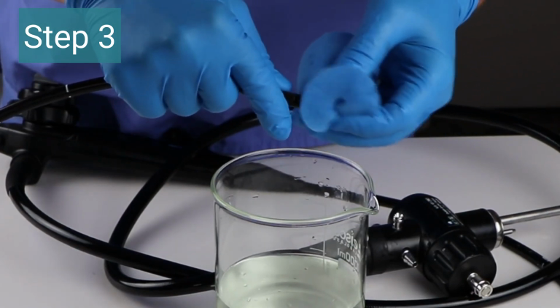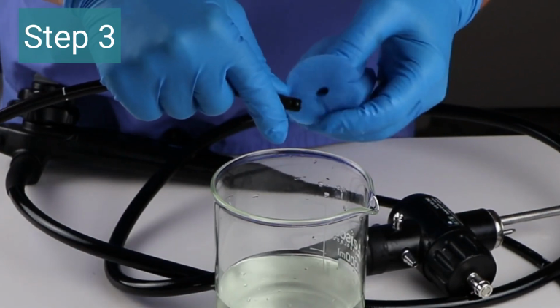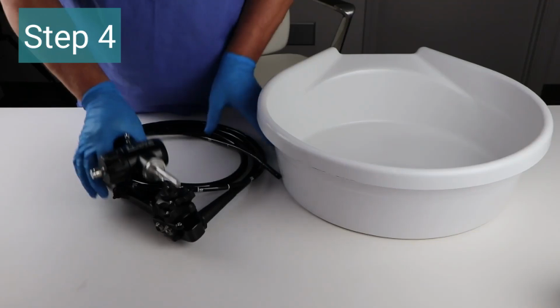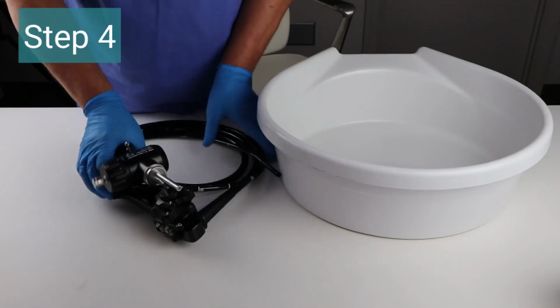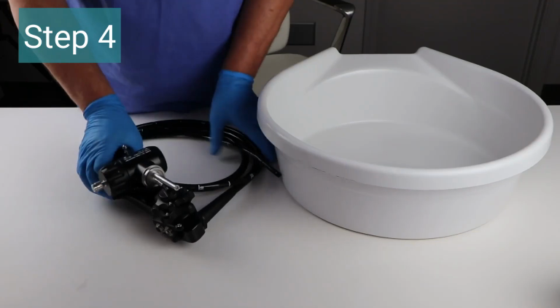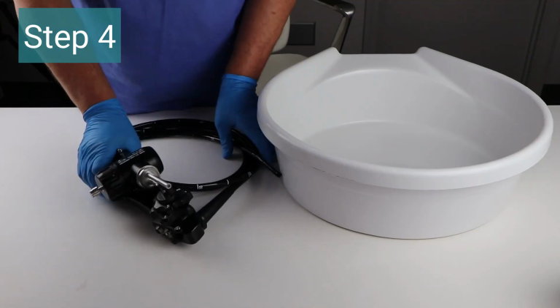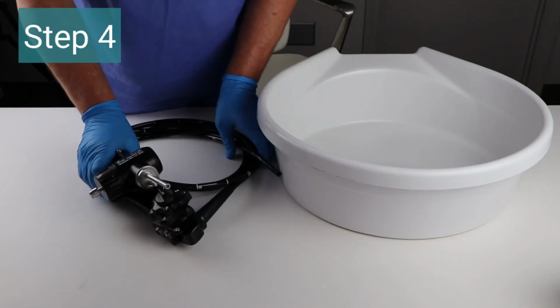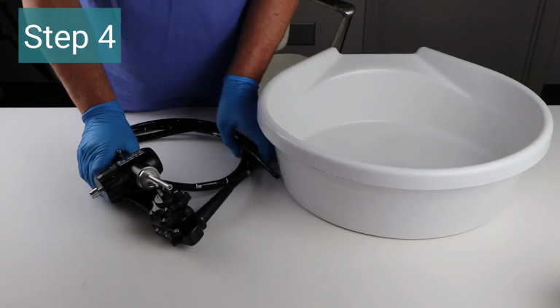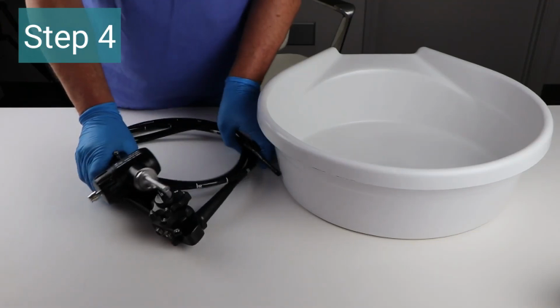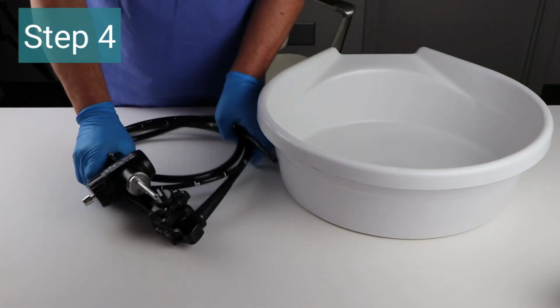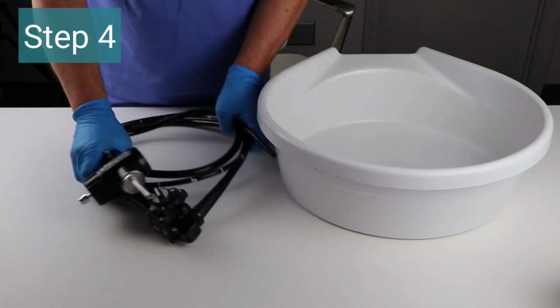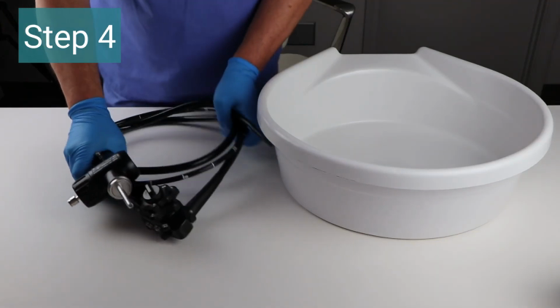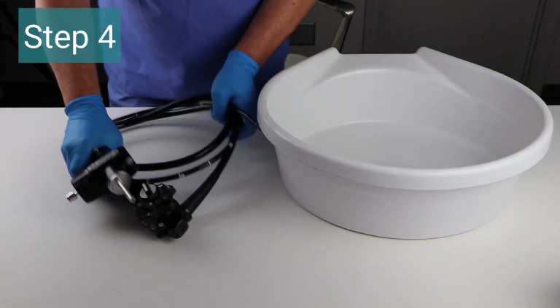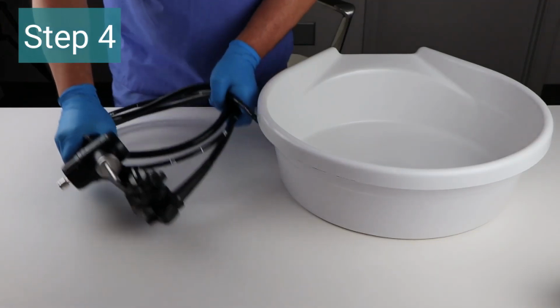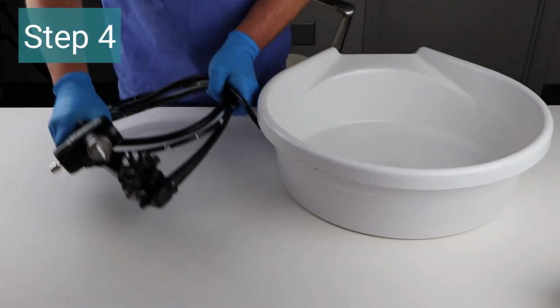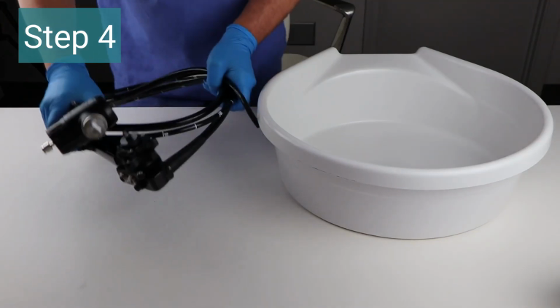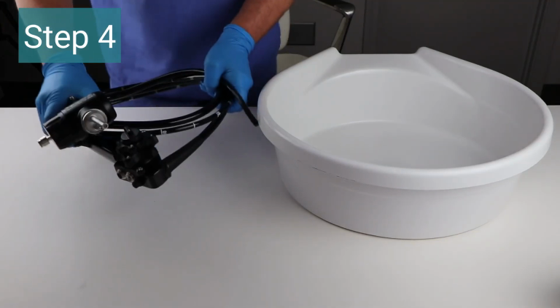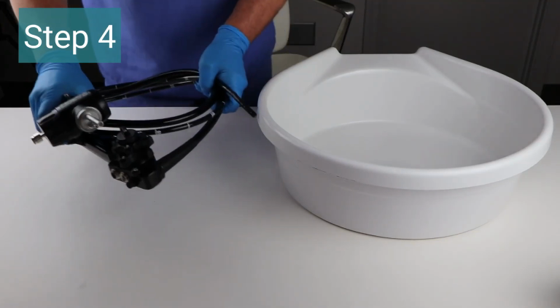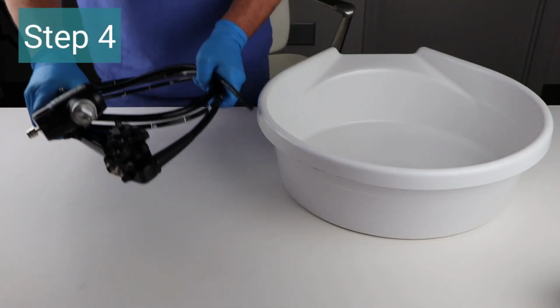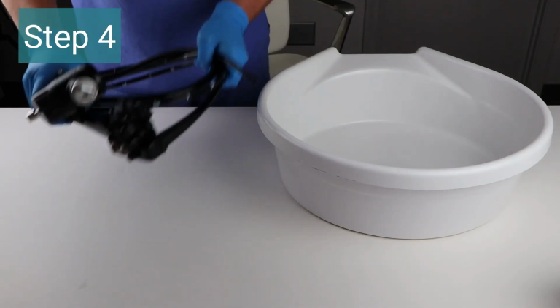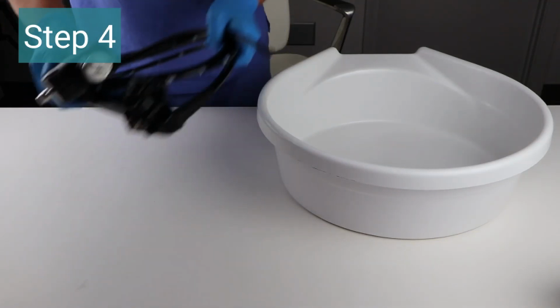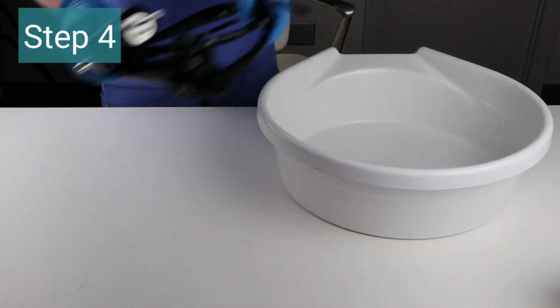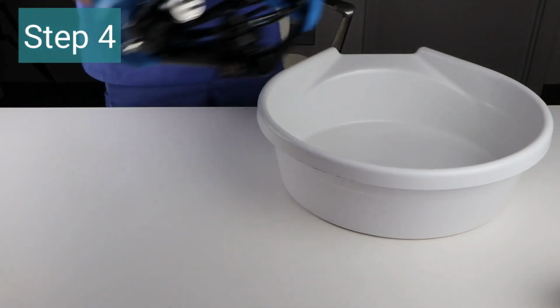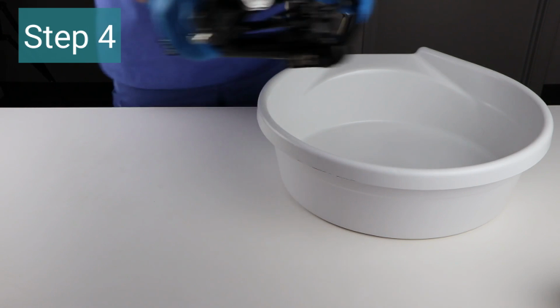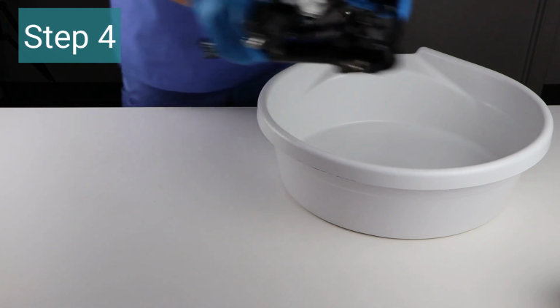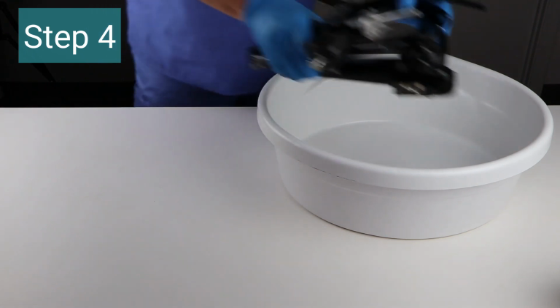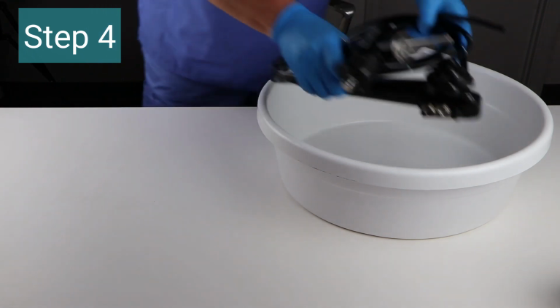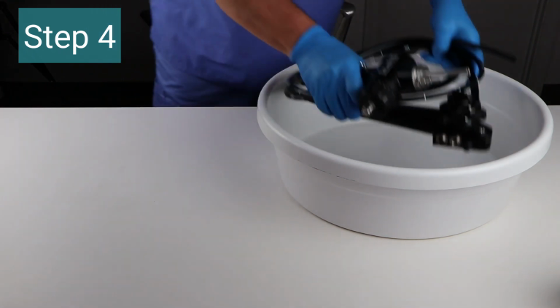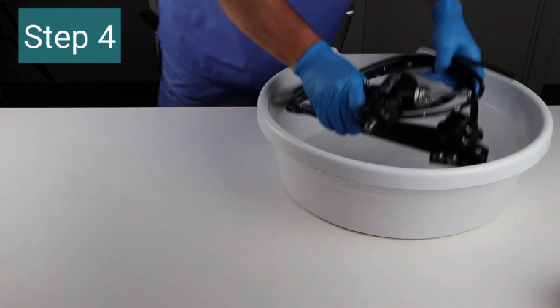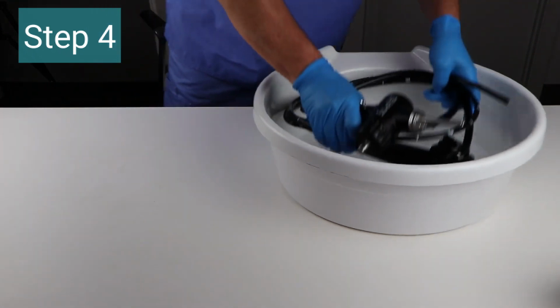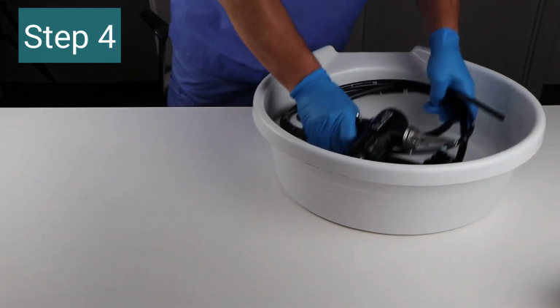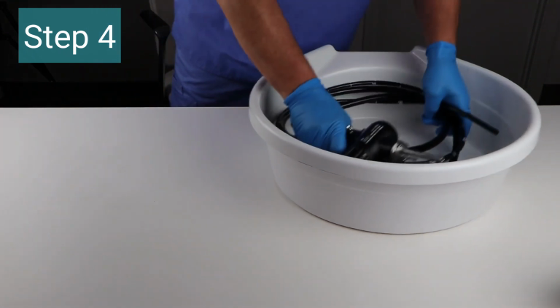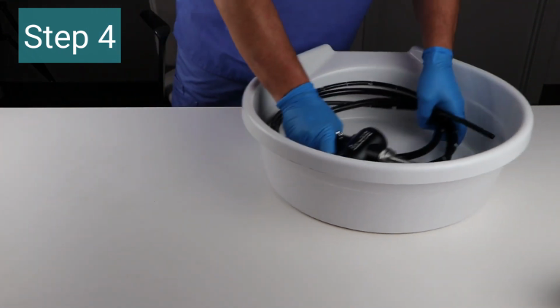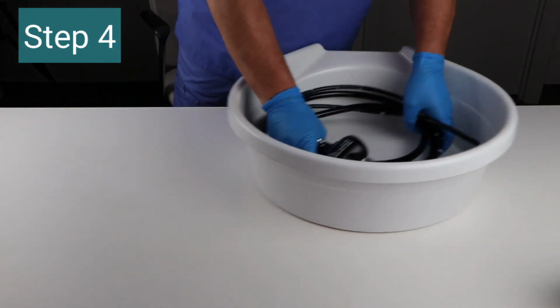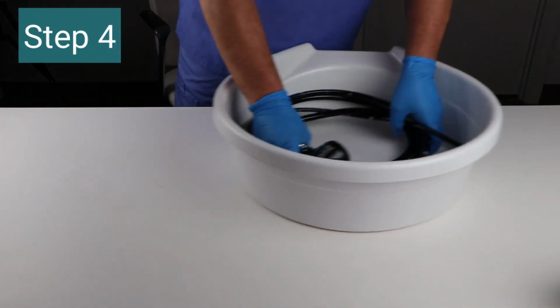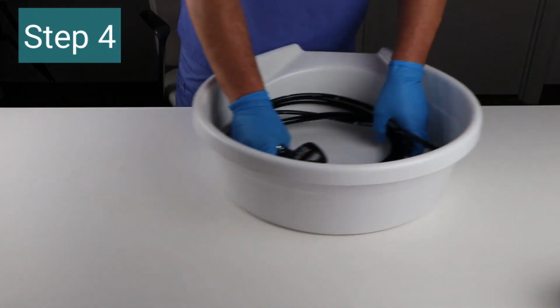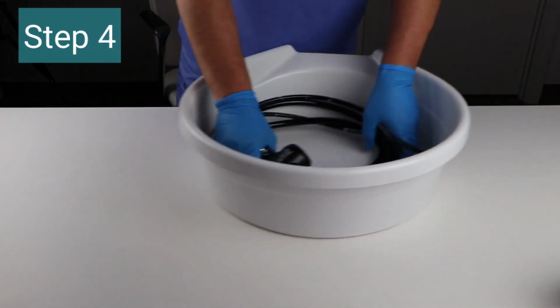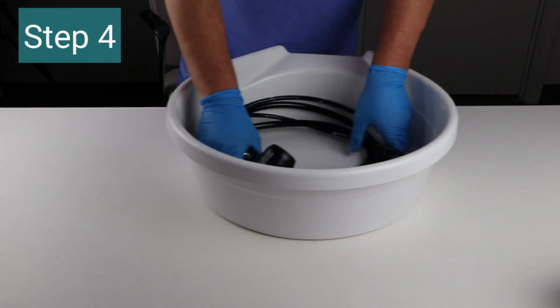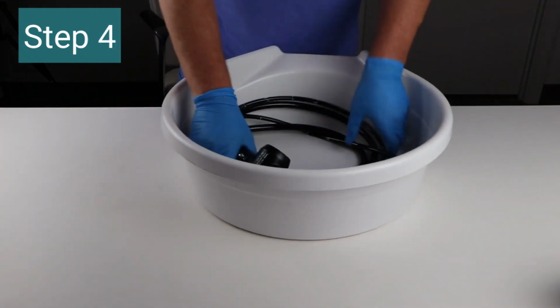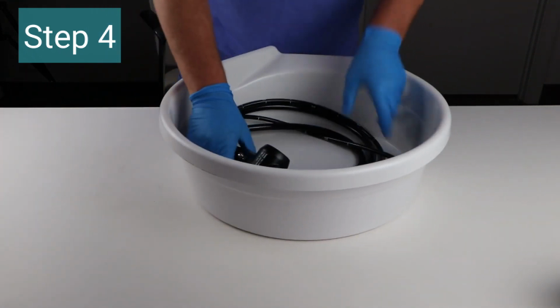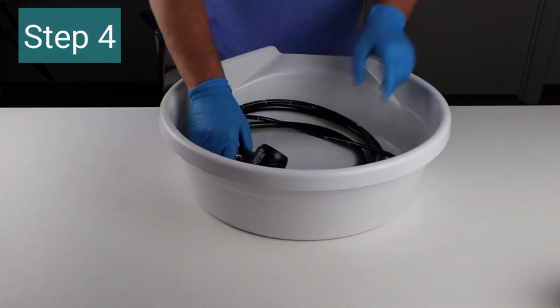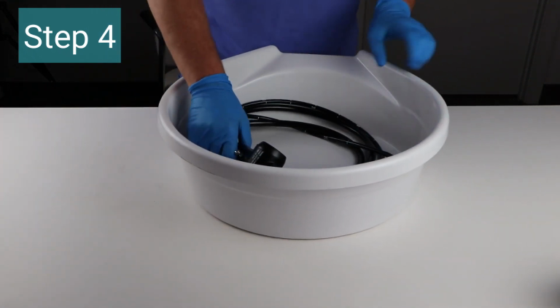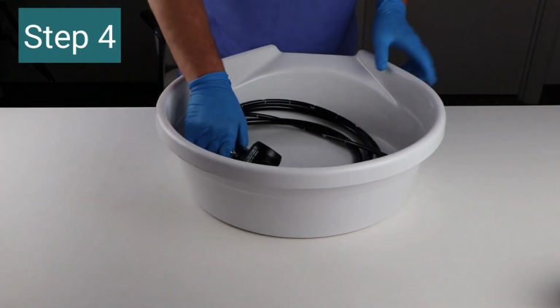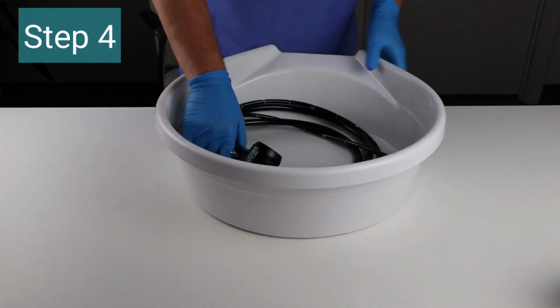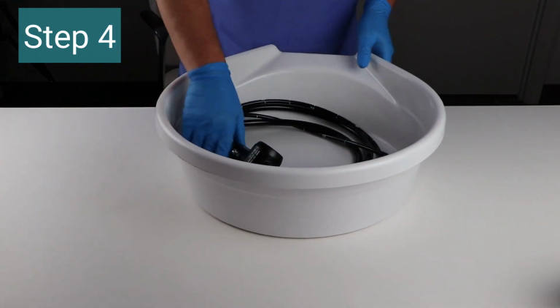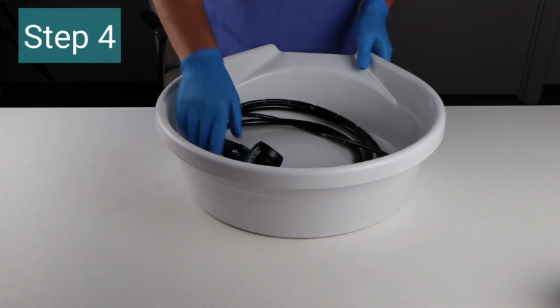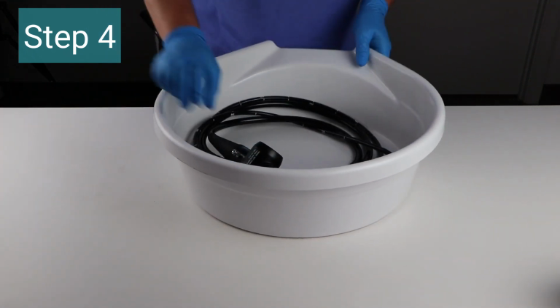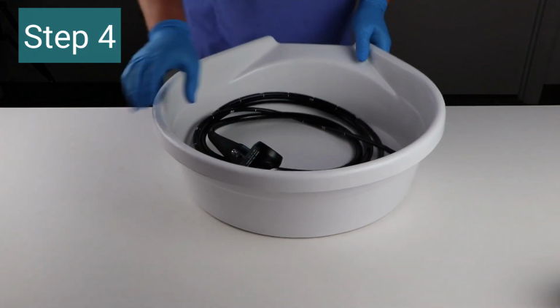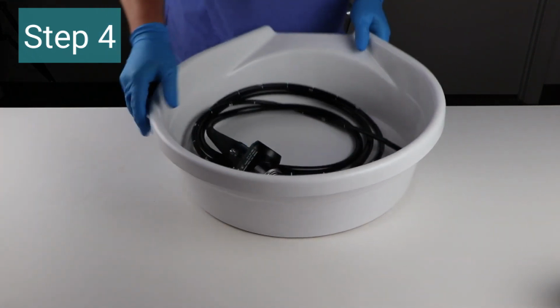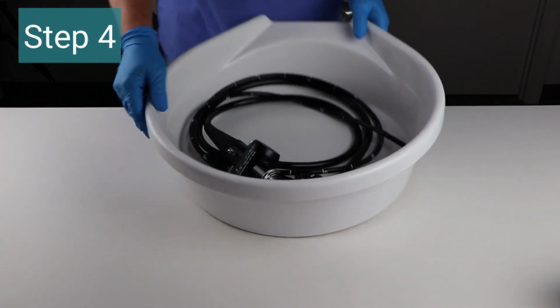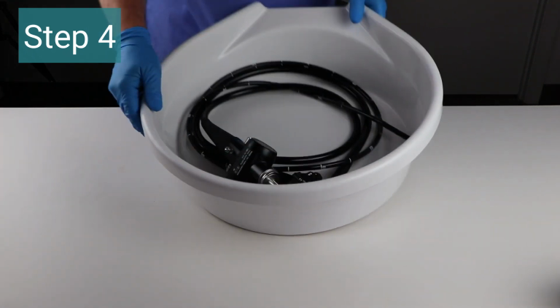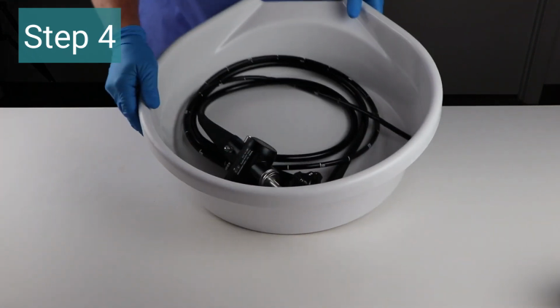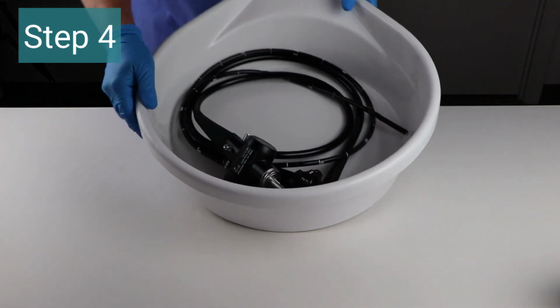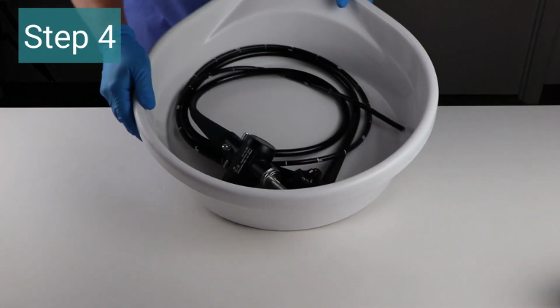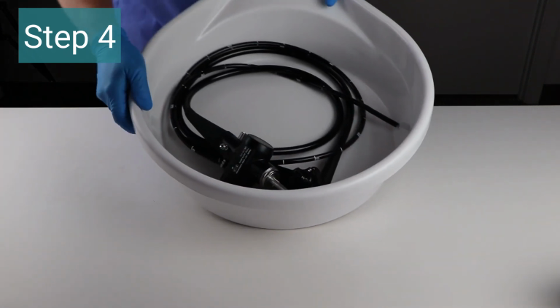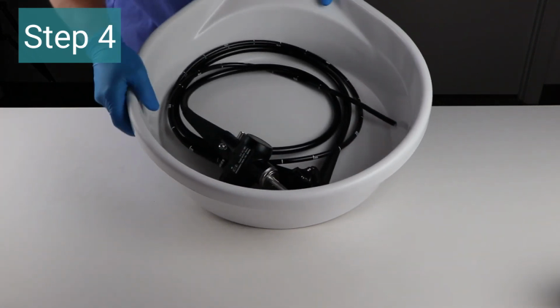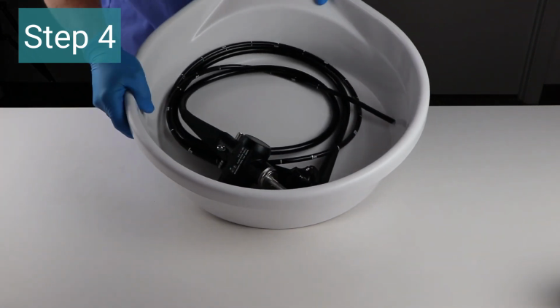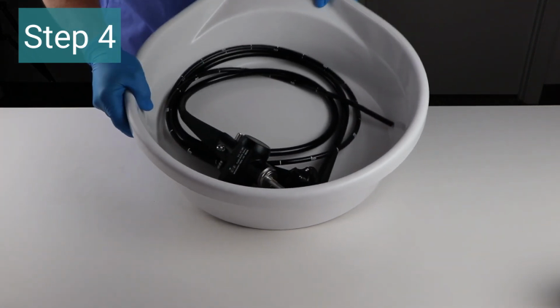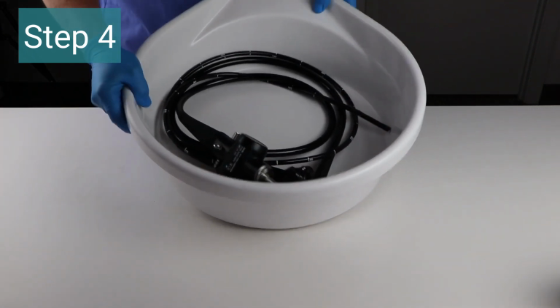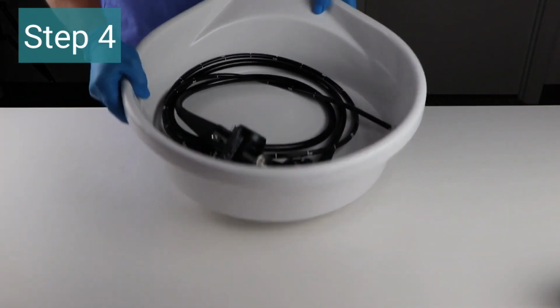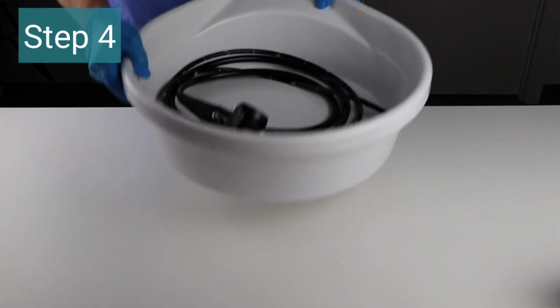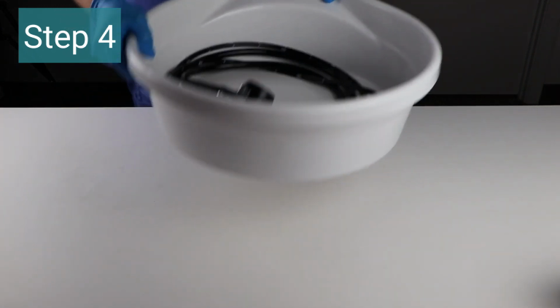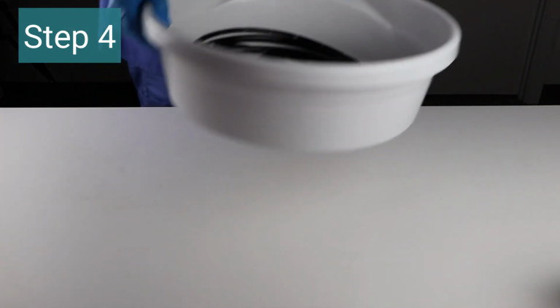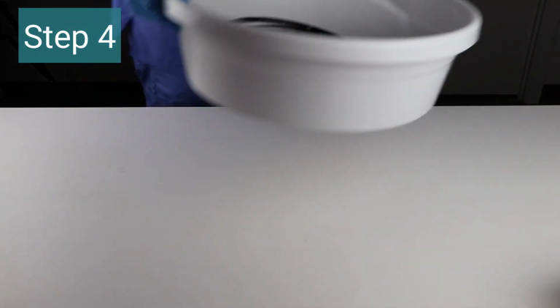Step four: your endoscope is now pre-cleaned and ready for transport or transfer for cleaning, sterilization, and storage.